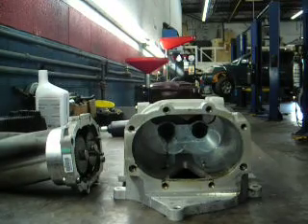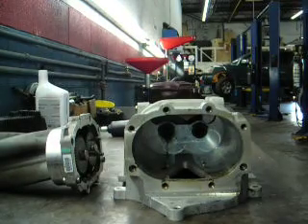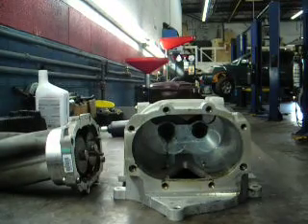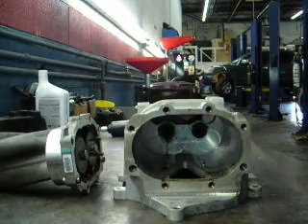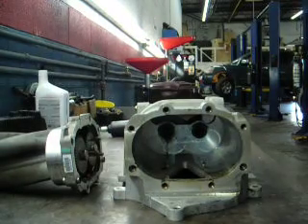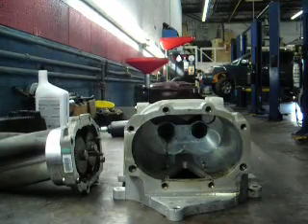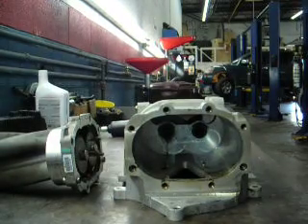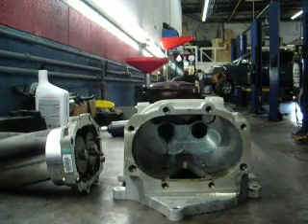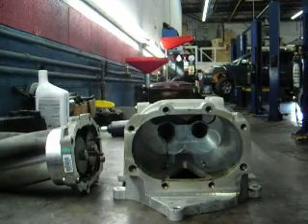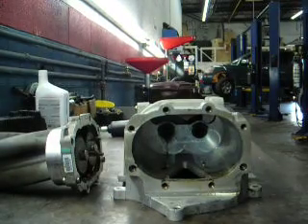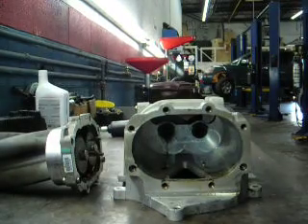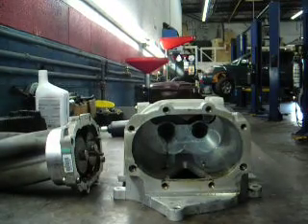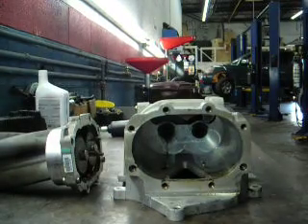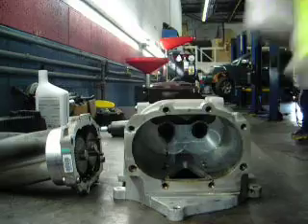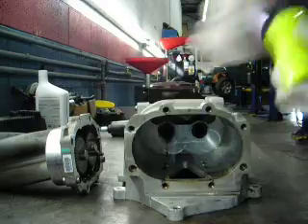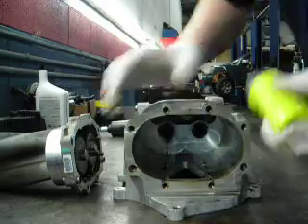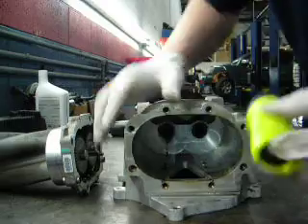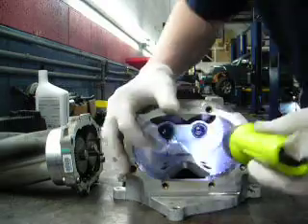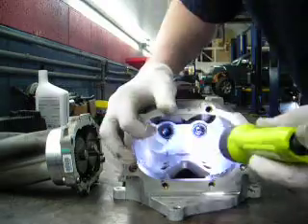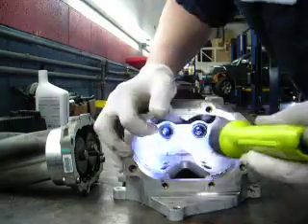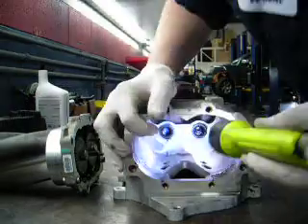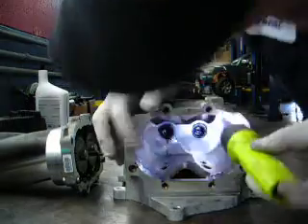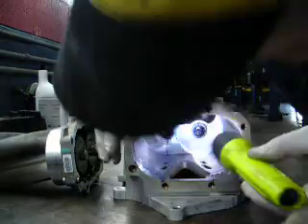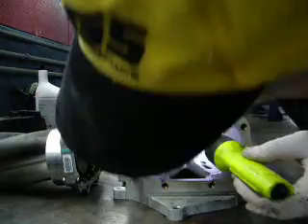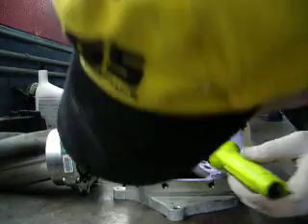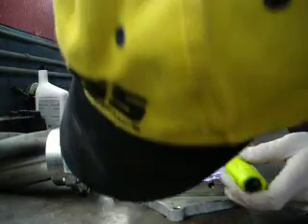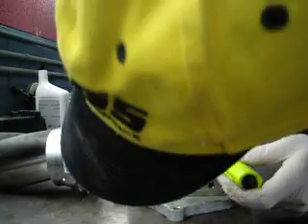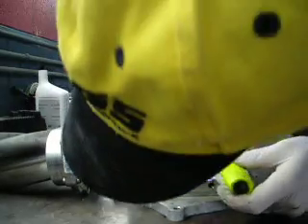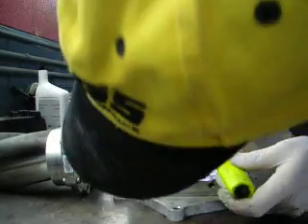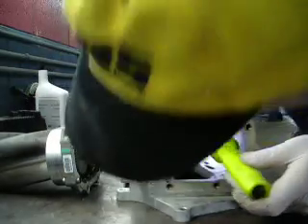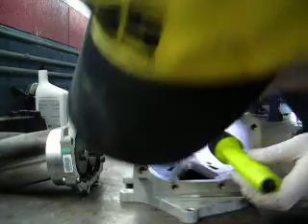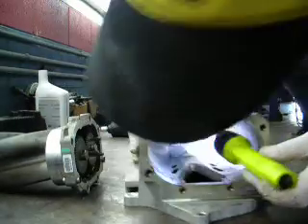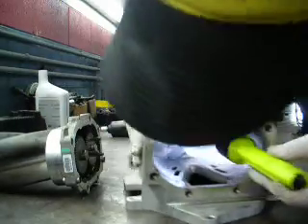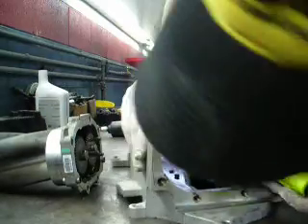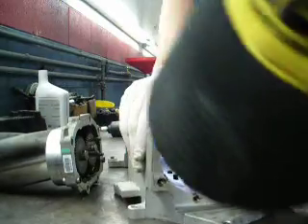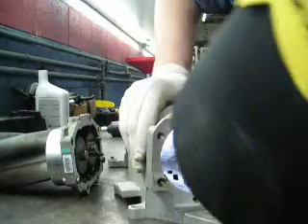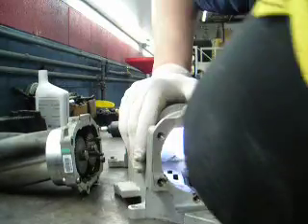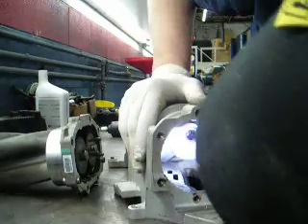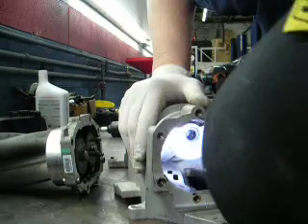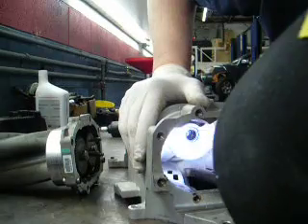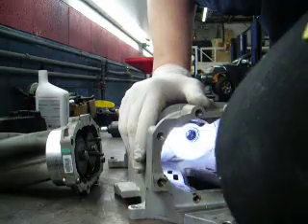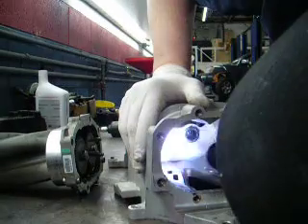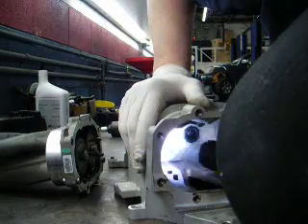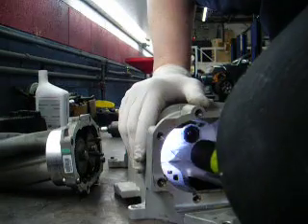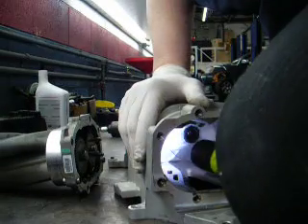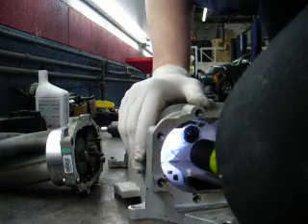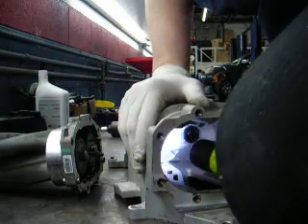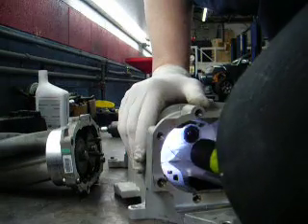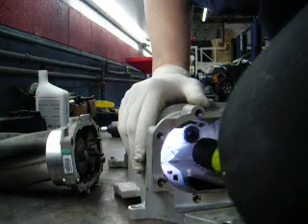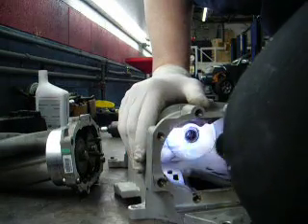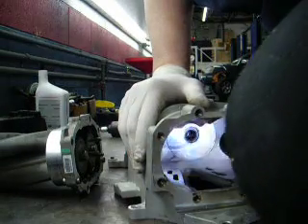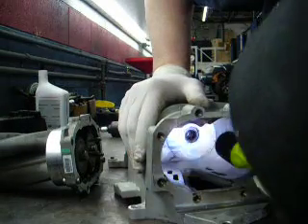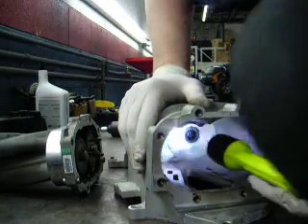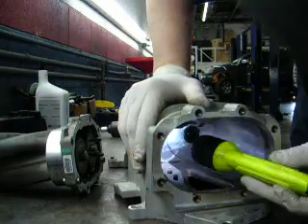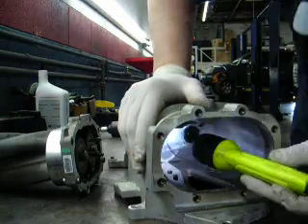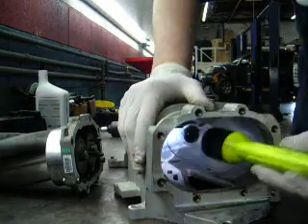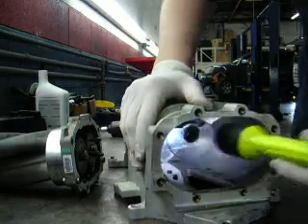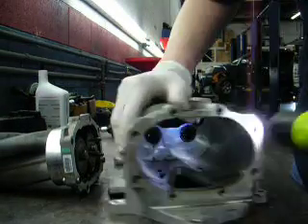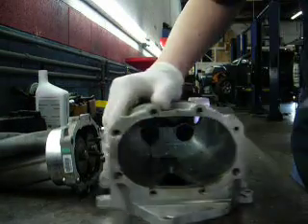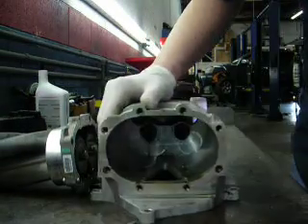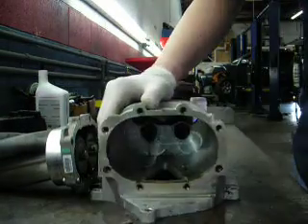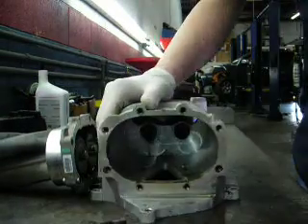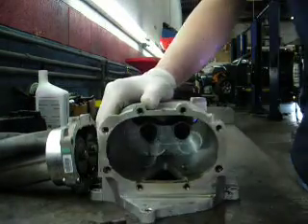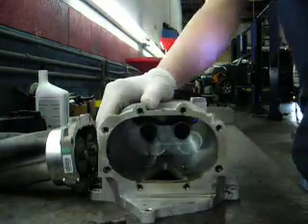In this supercharger, these two needle bearings — you can see them right there — that's what went bad on this unit.